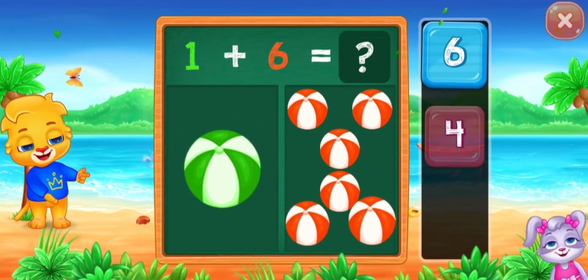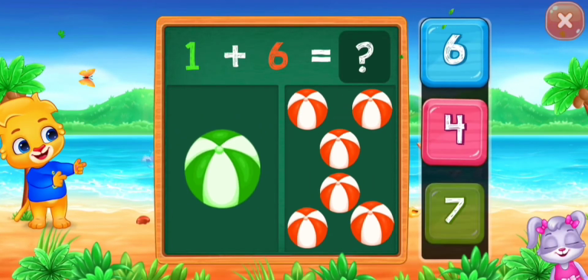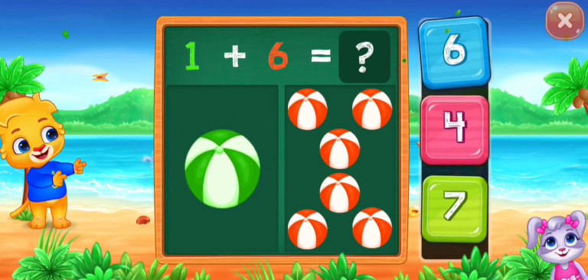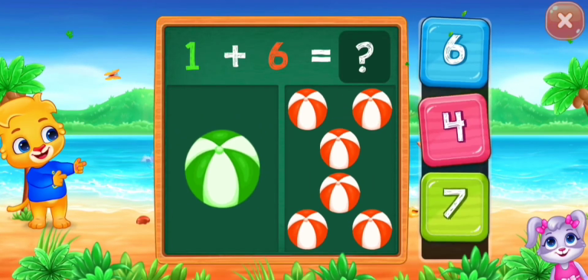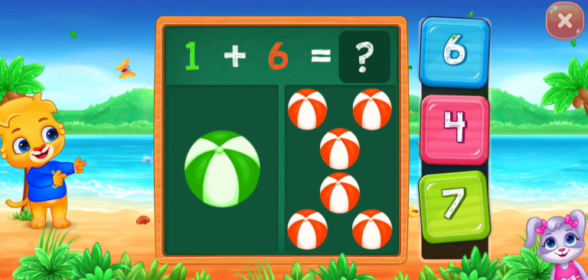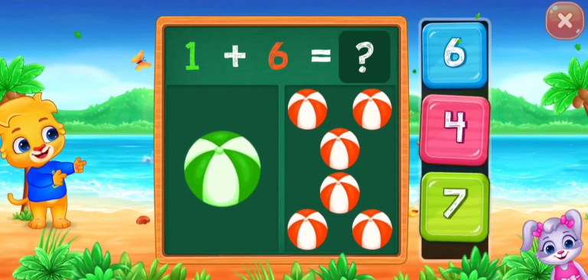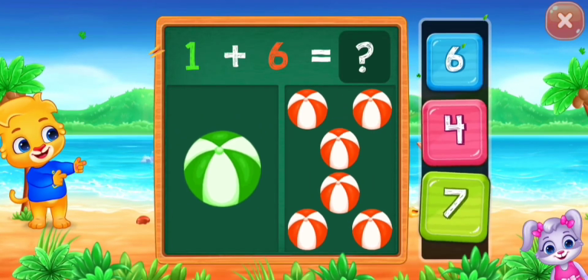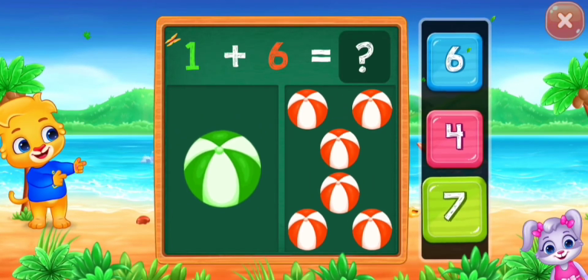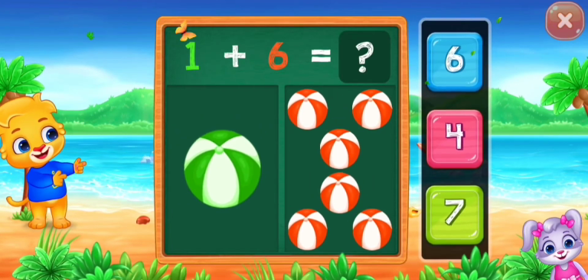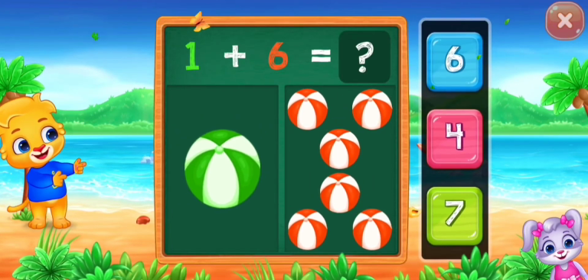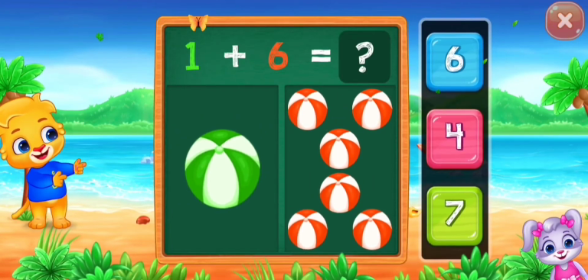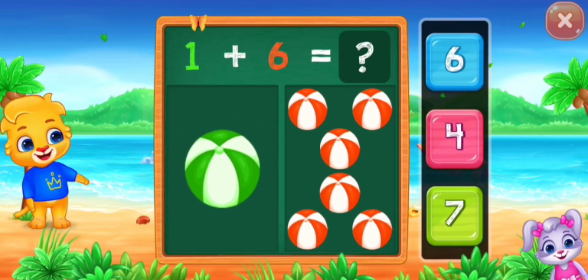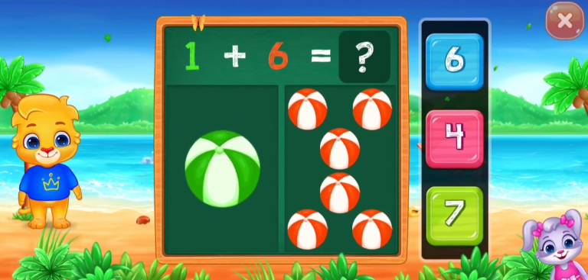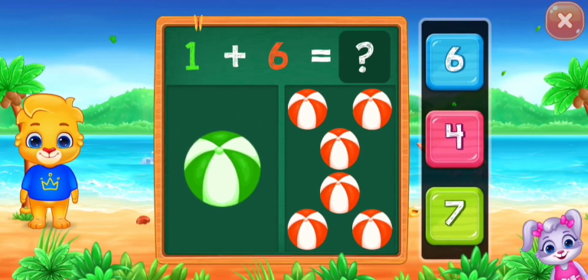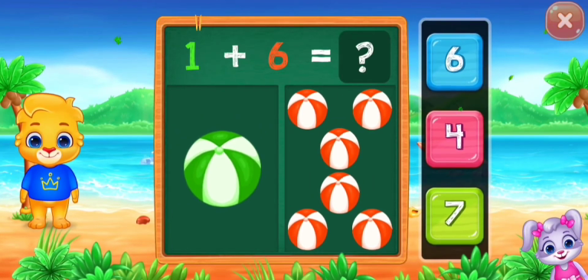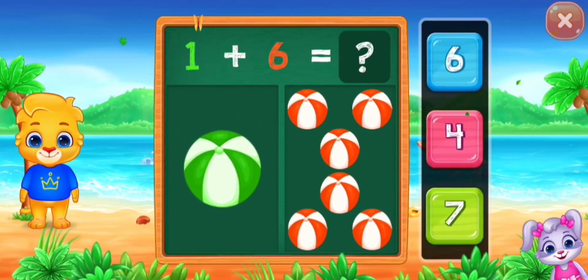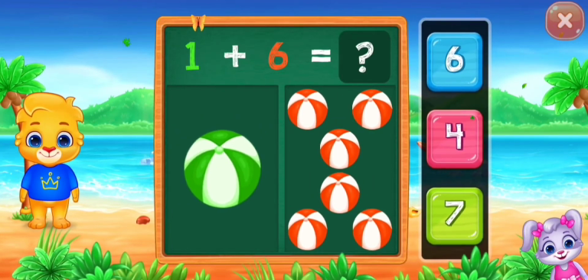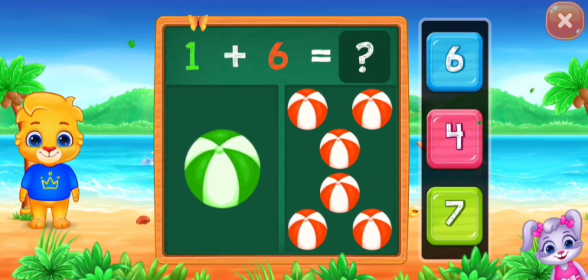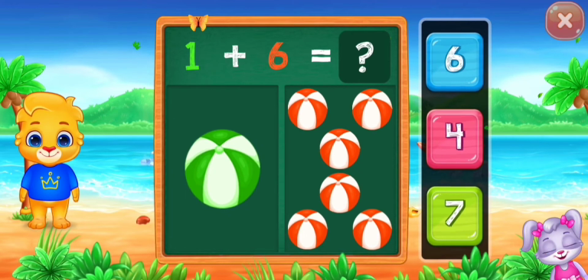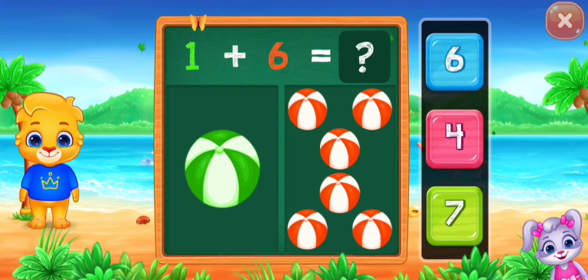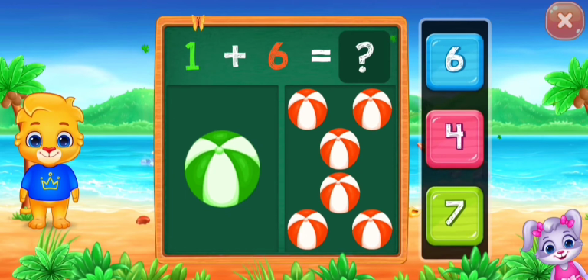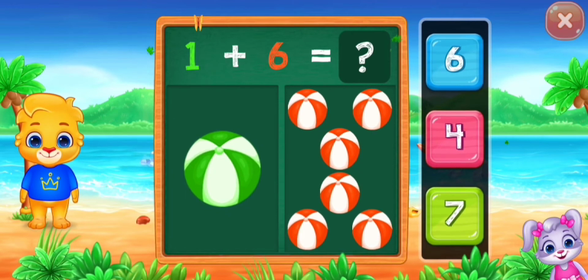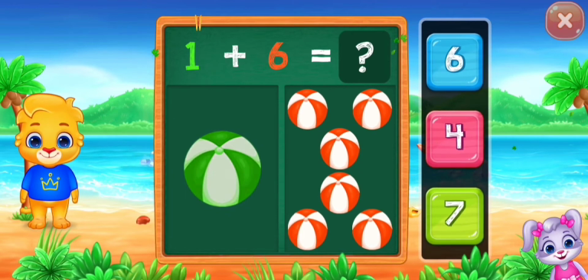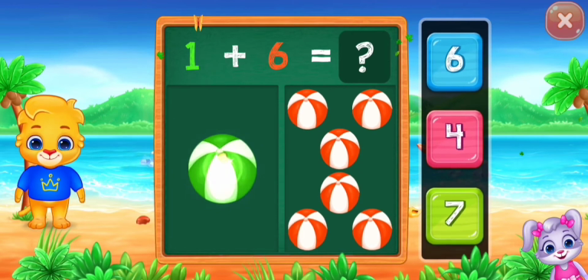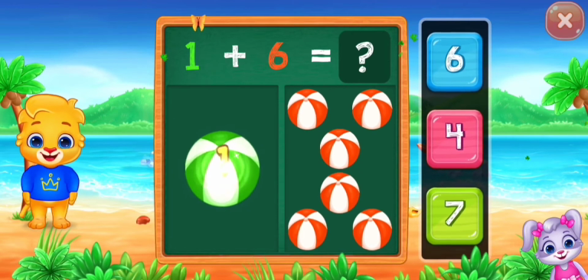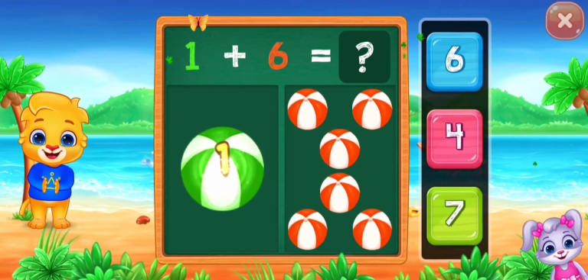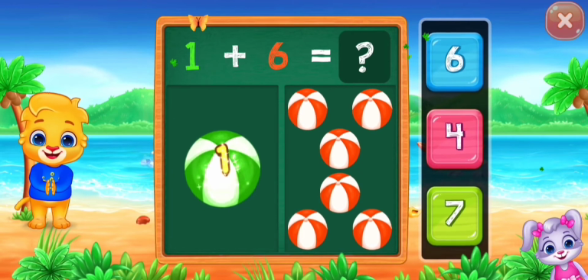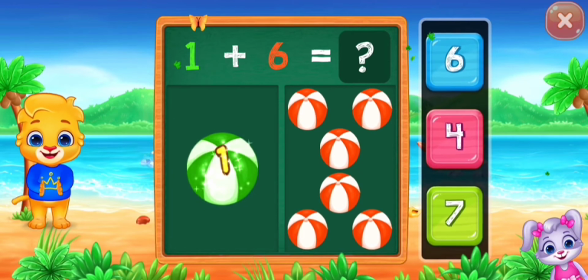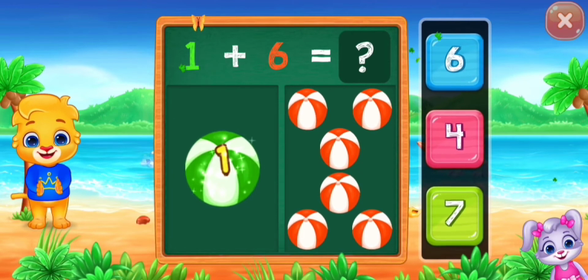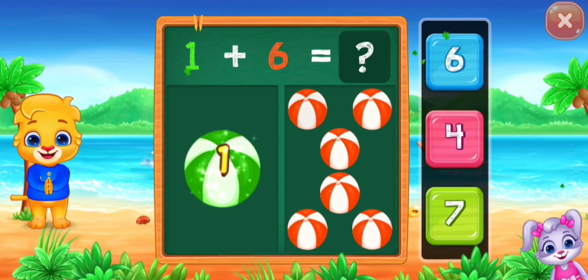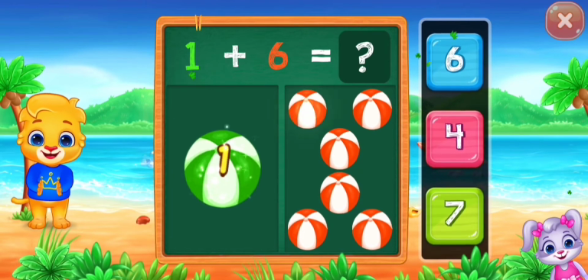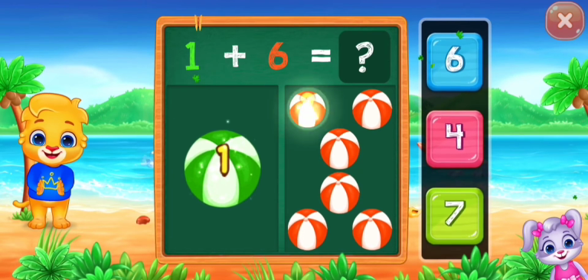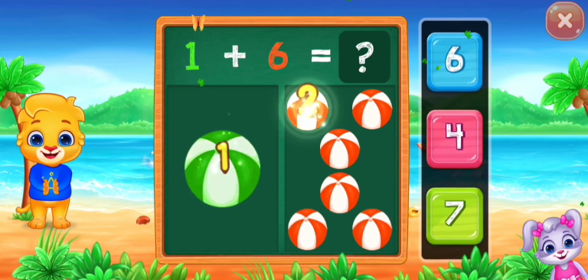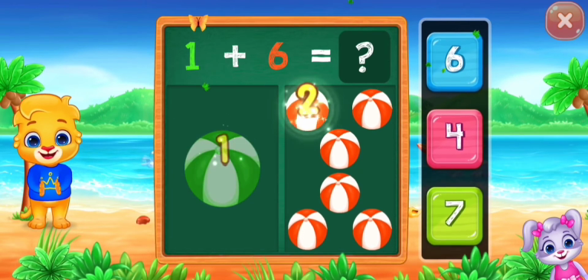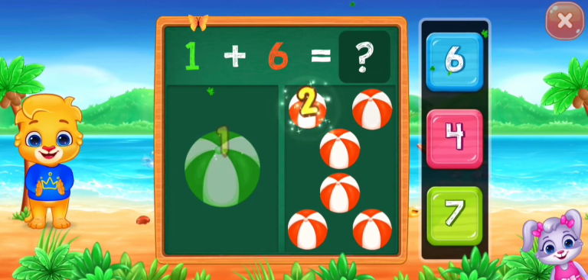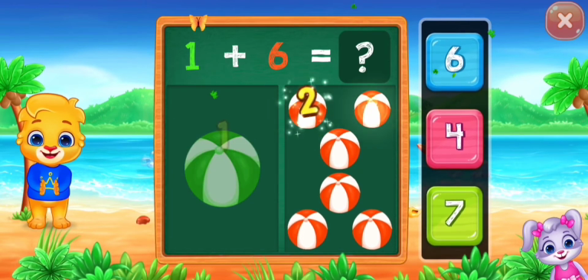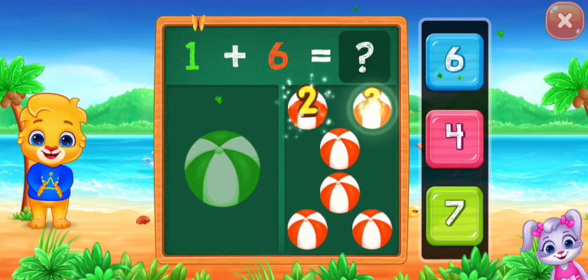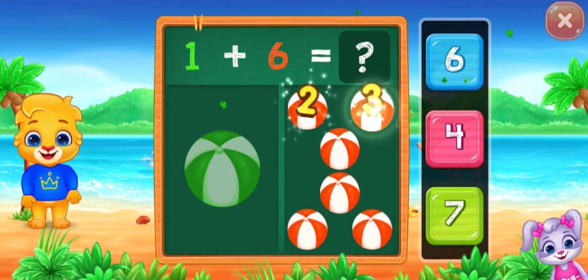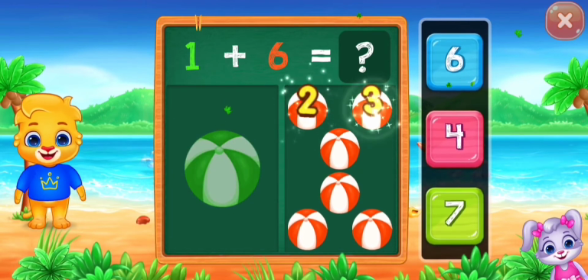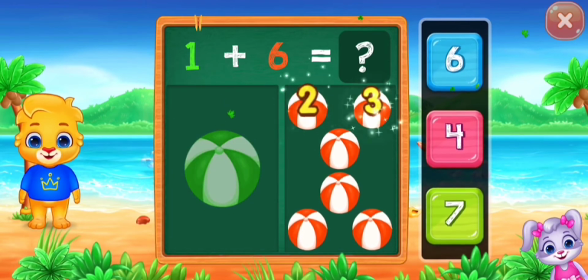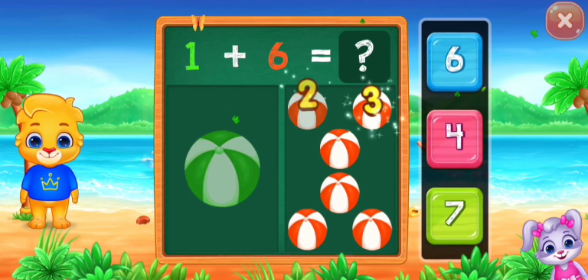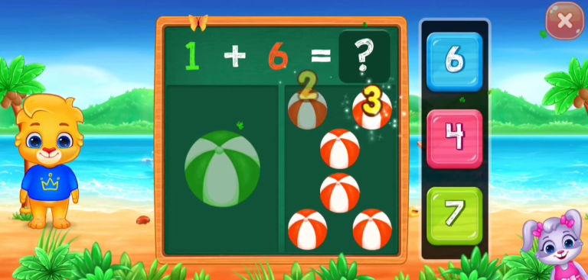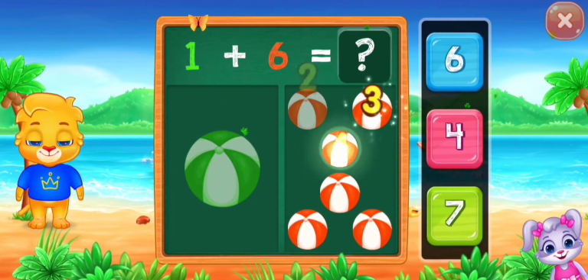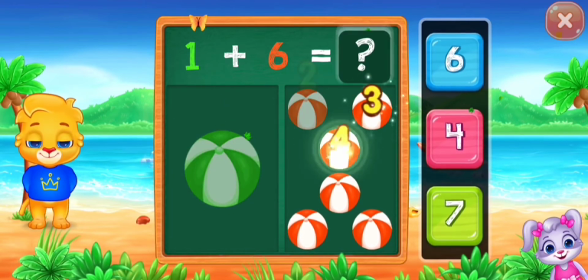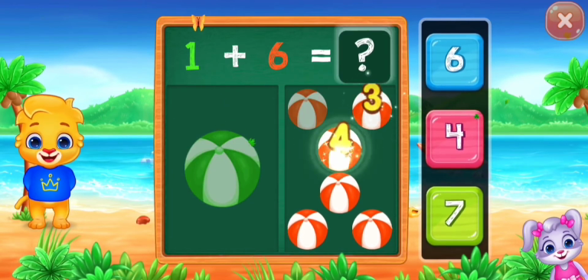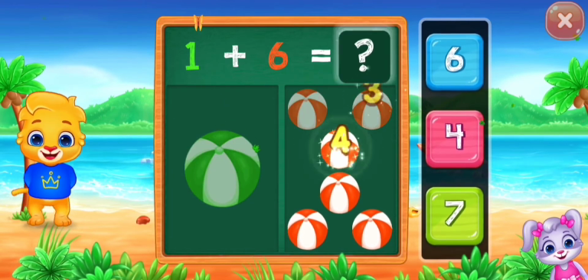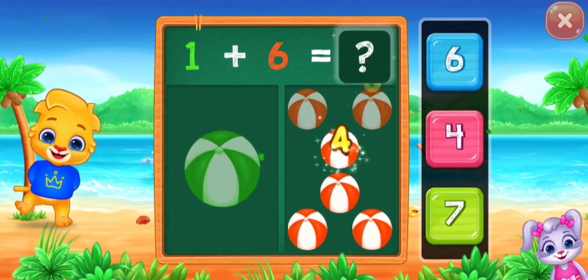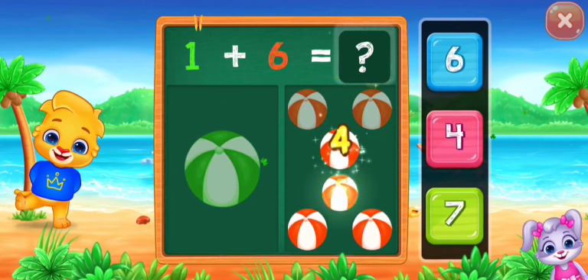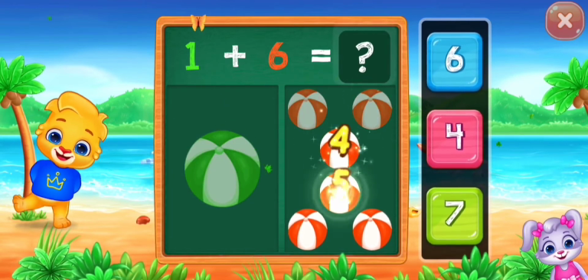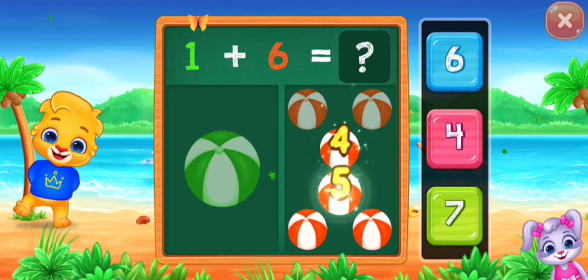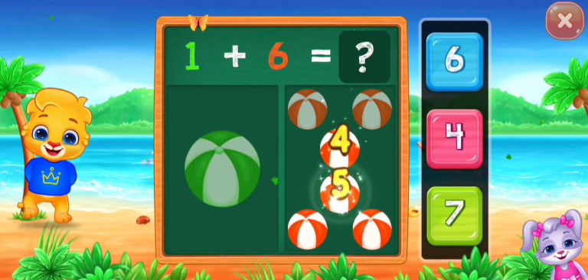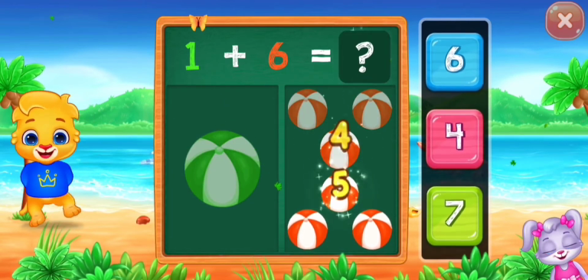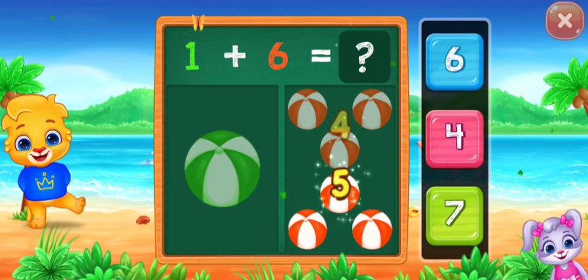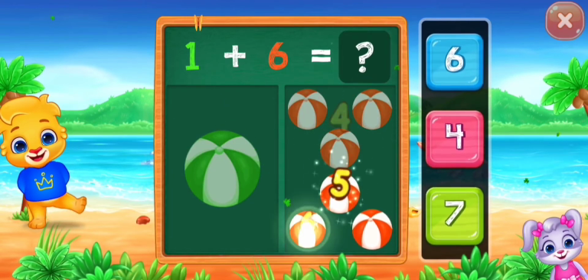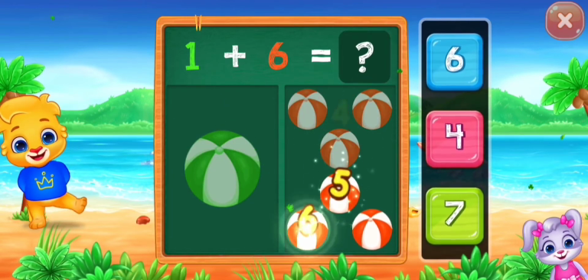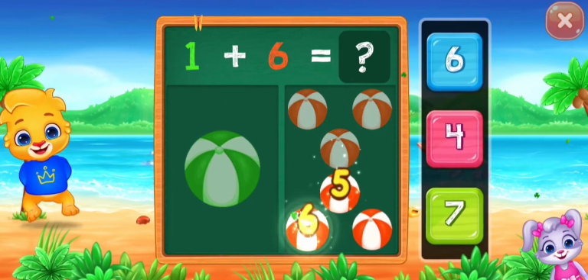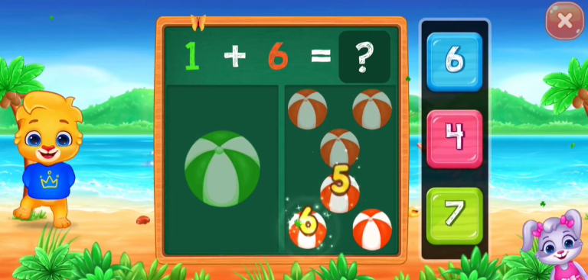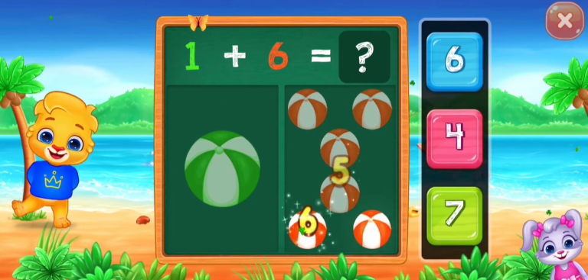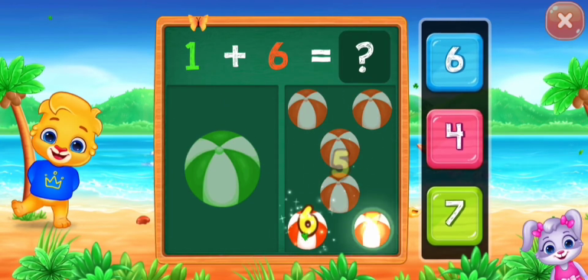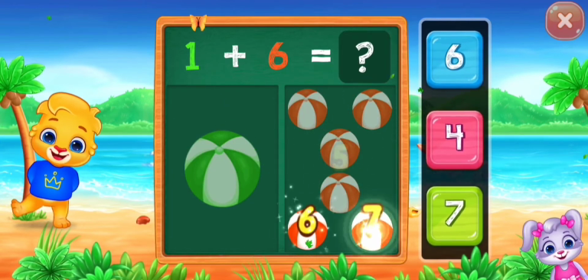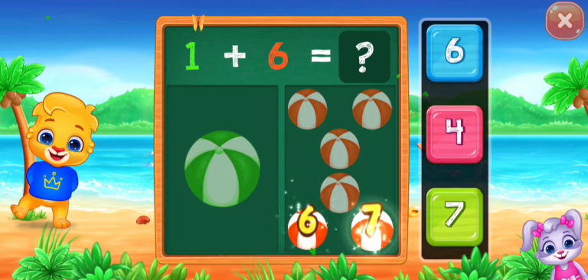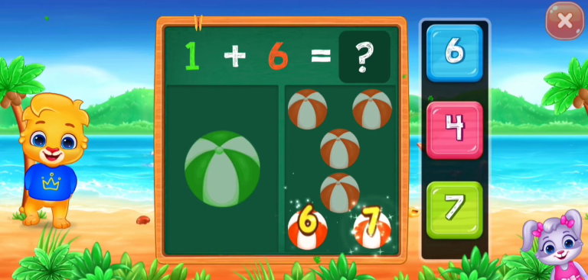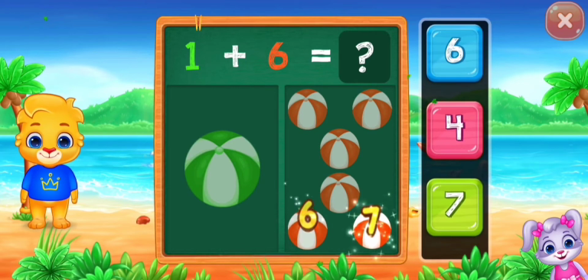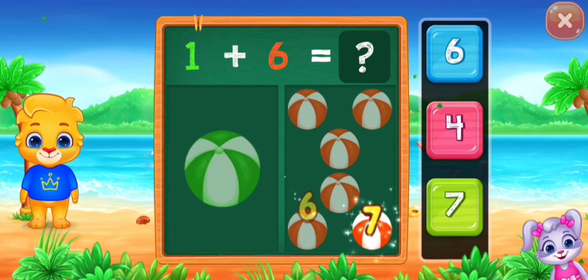Balls! One, two, three, four, five, six, seven.